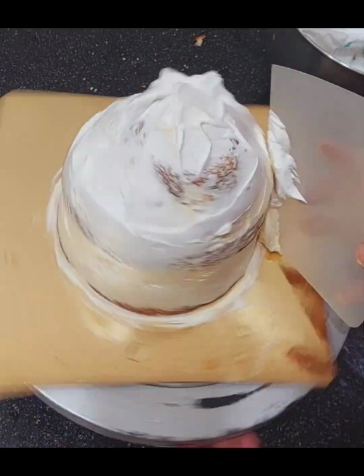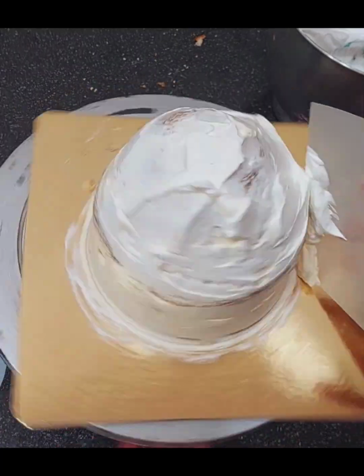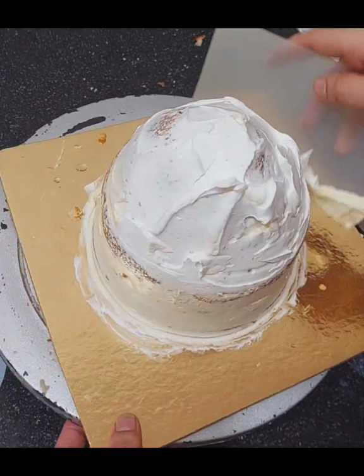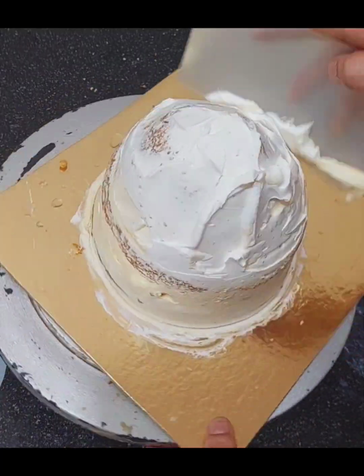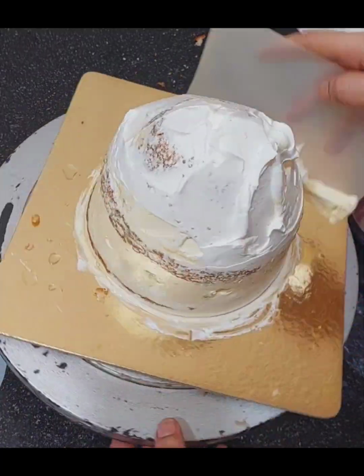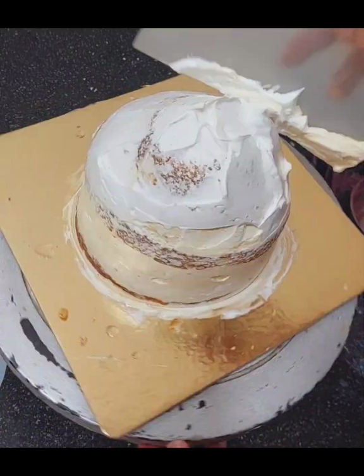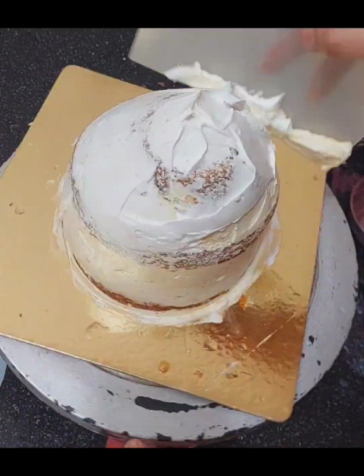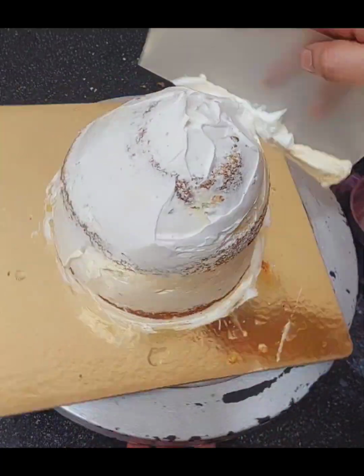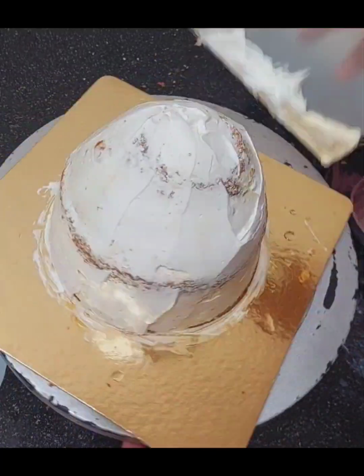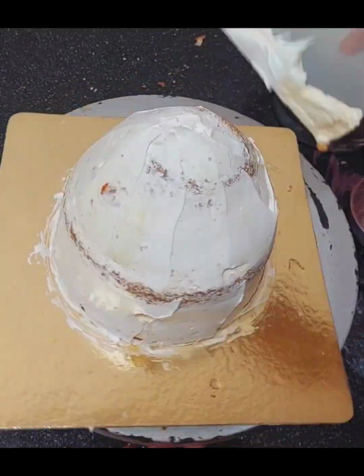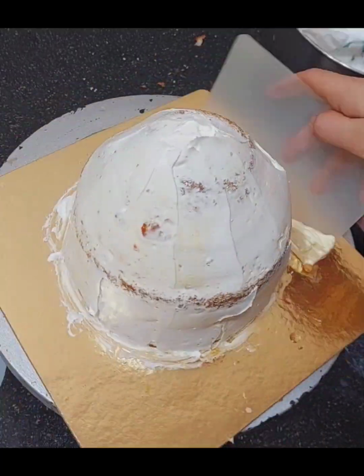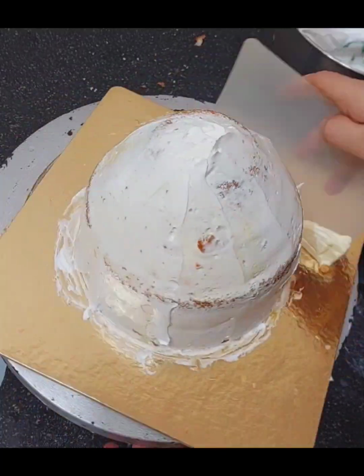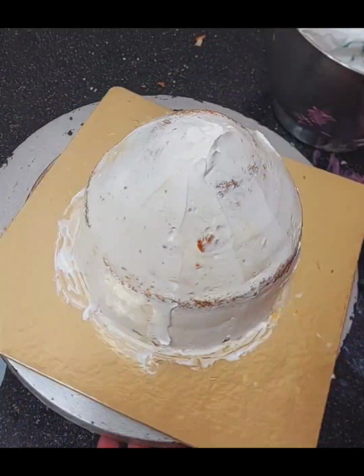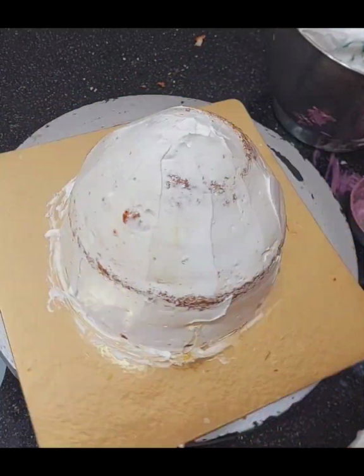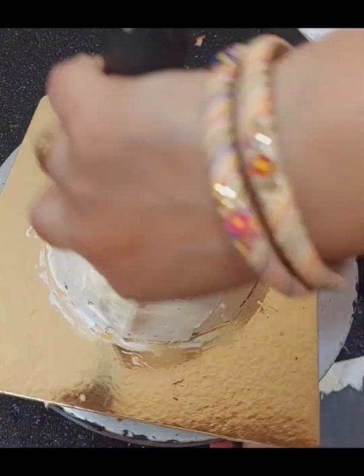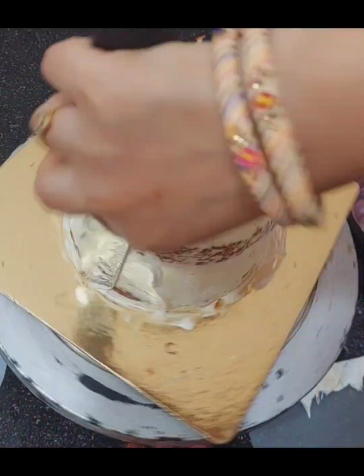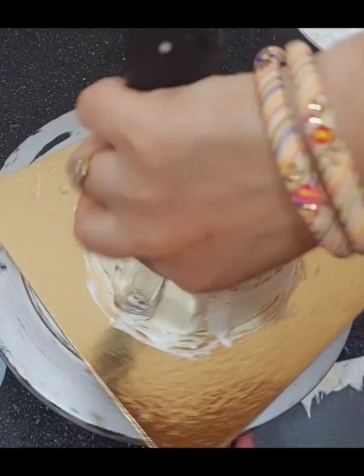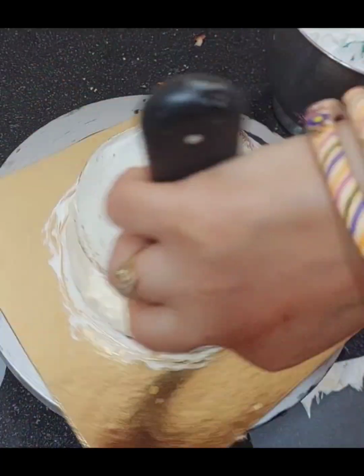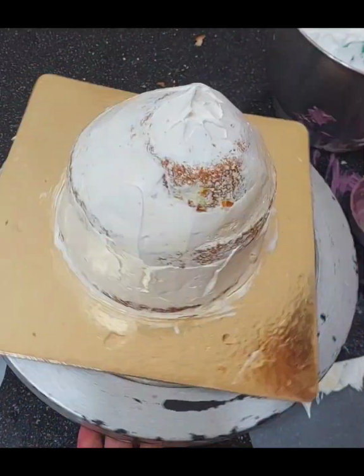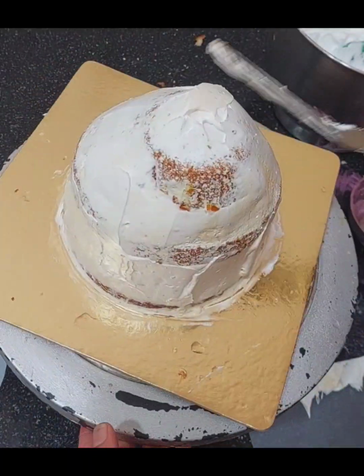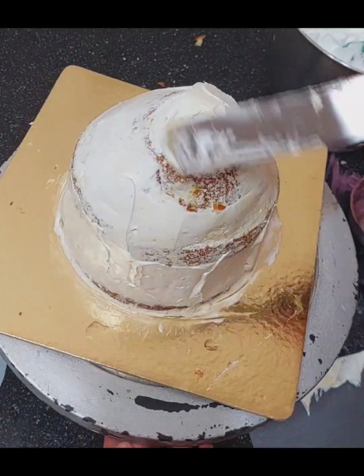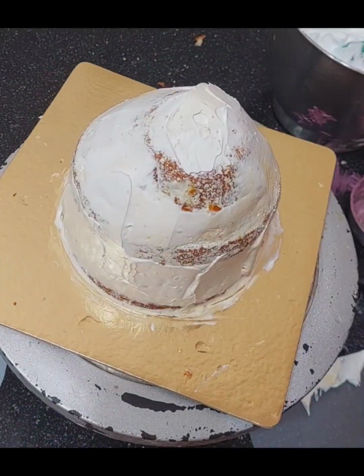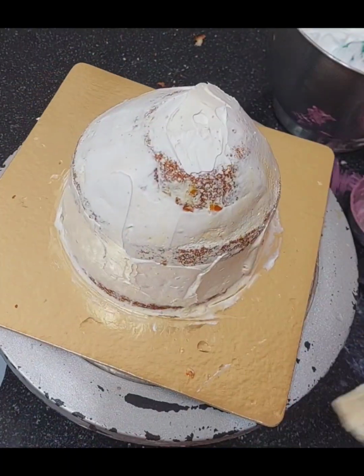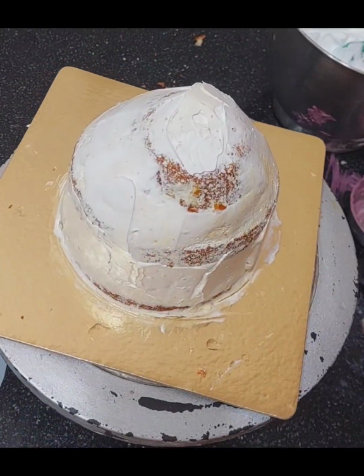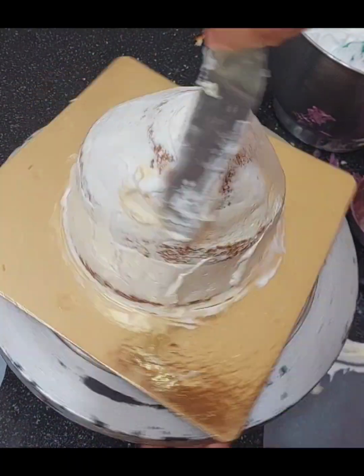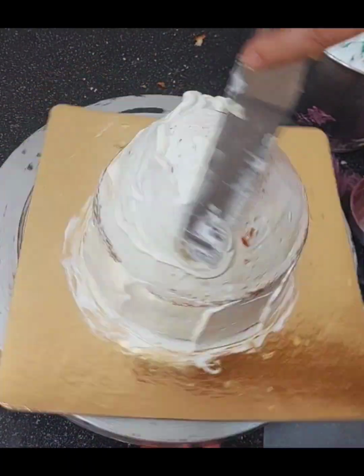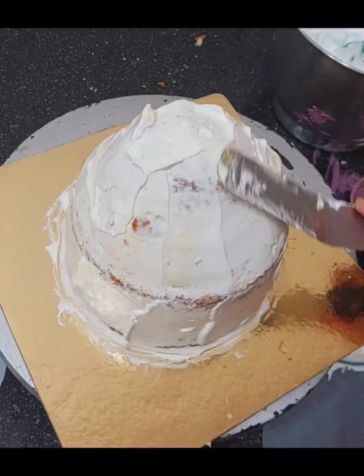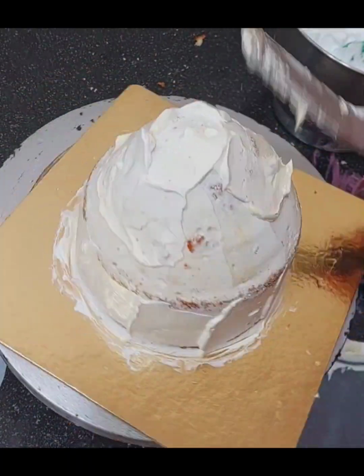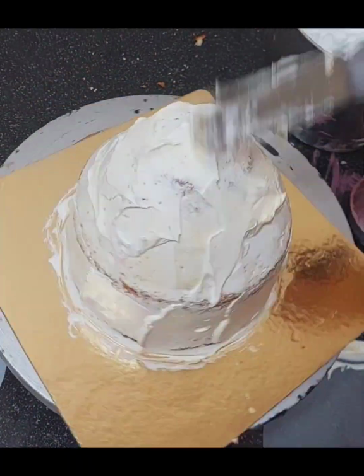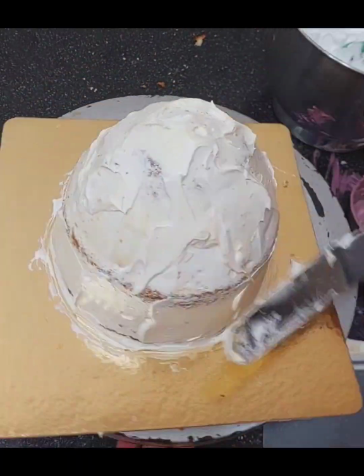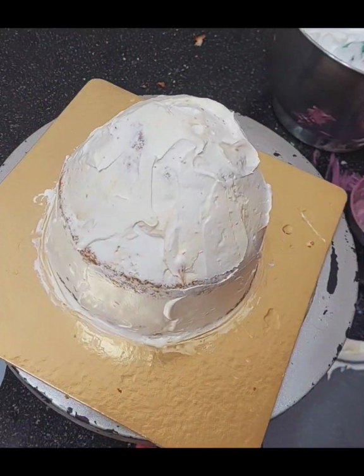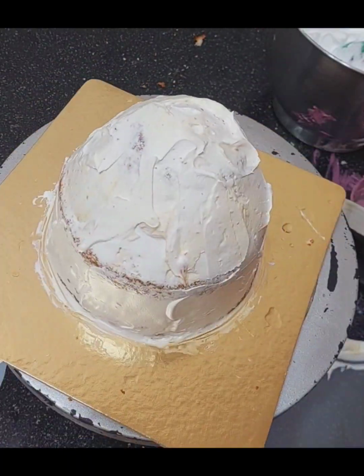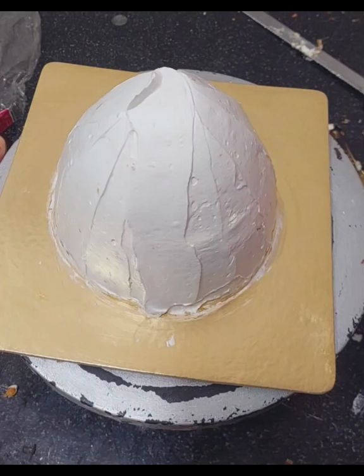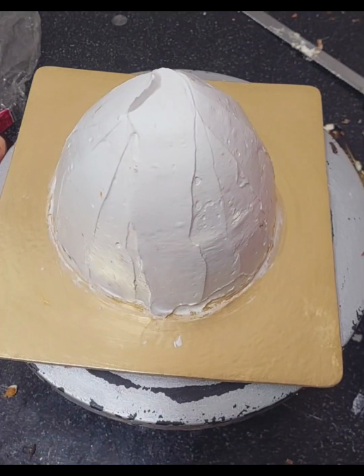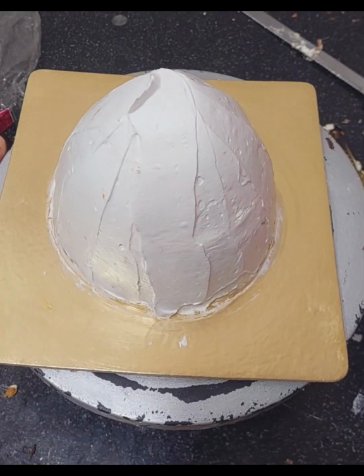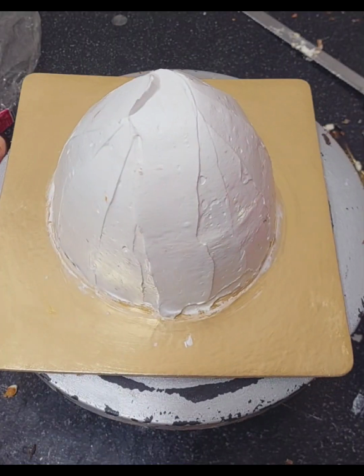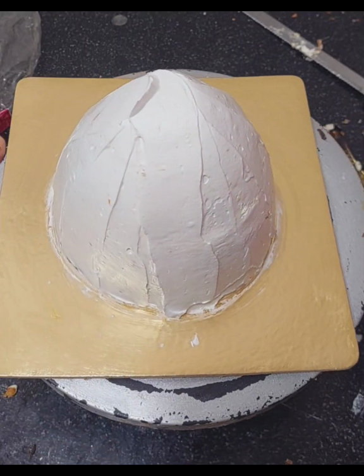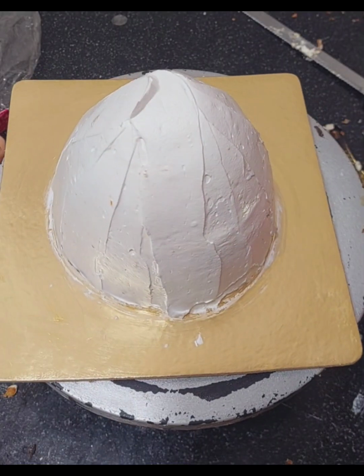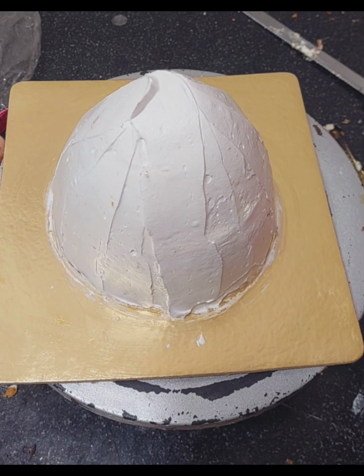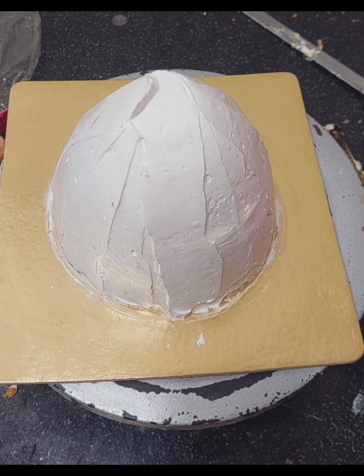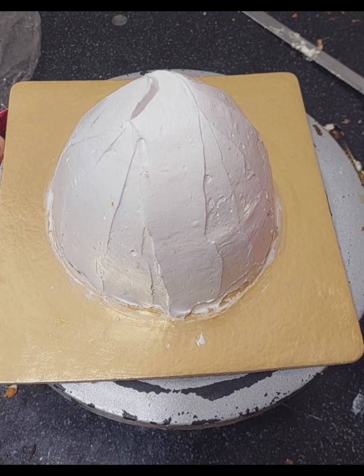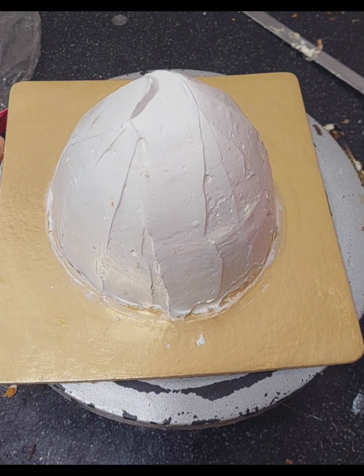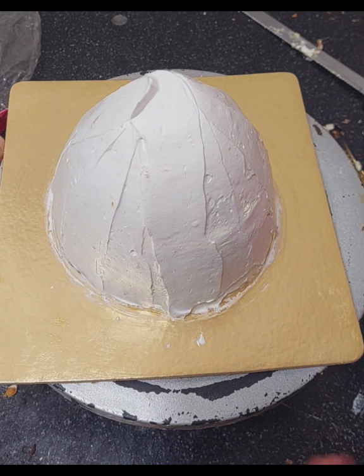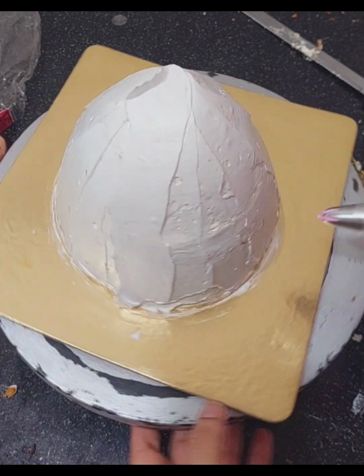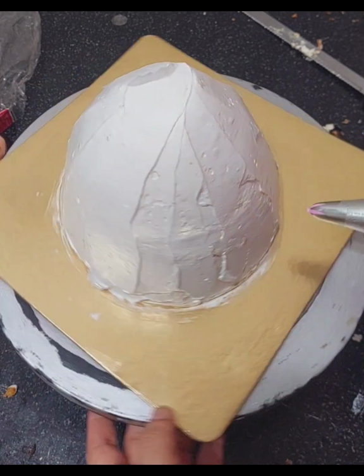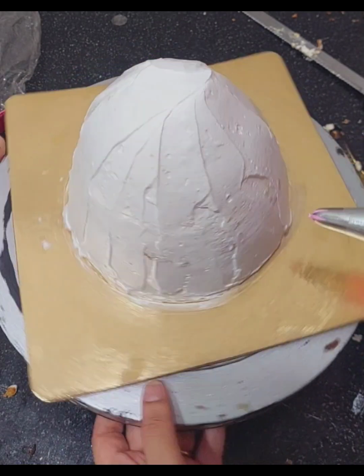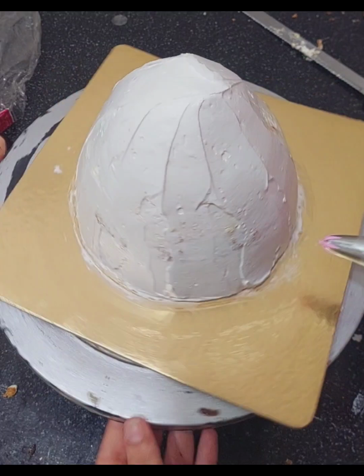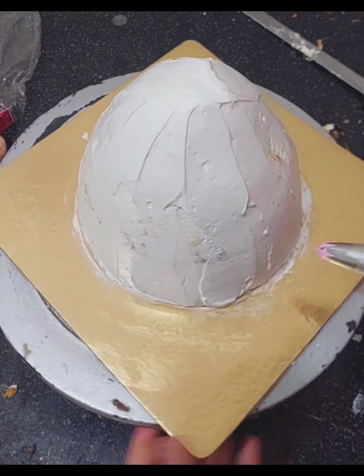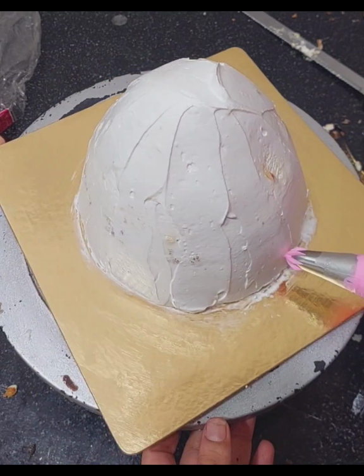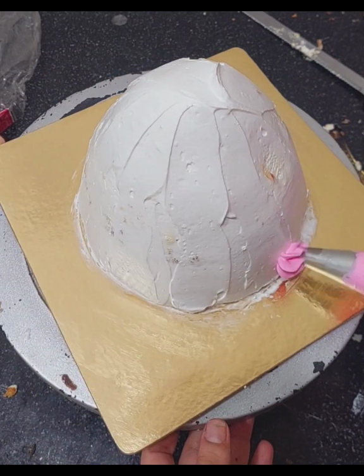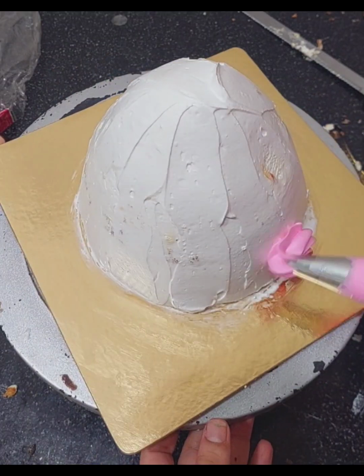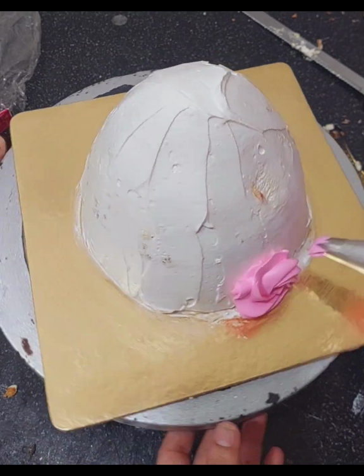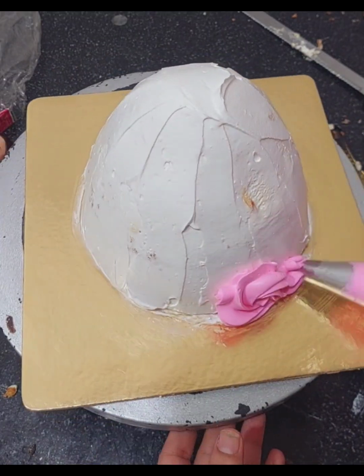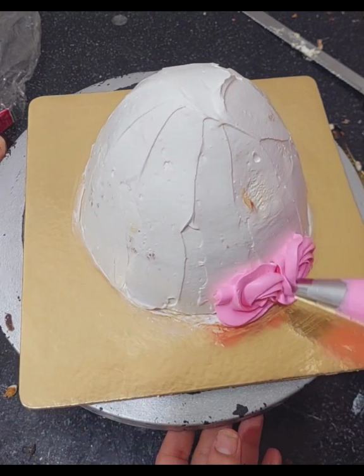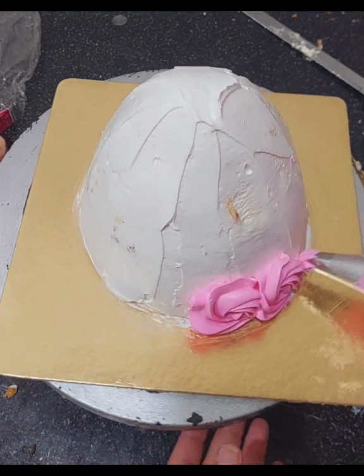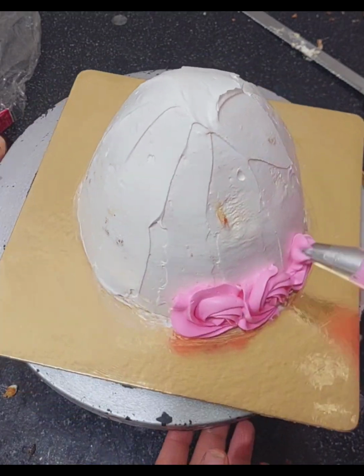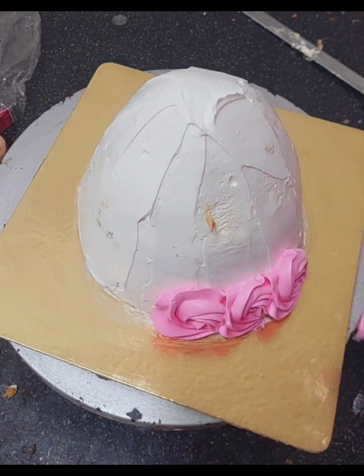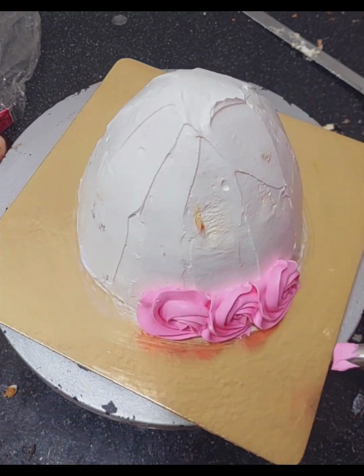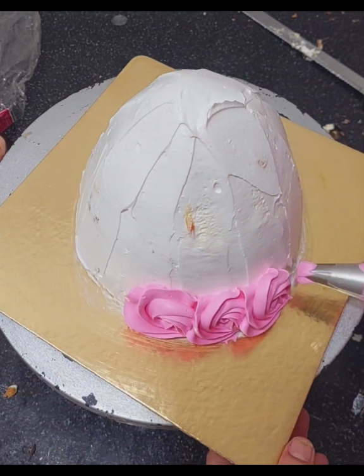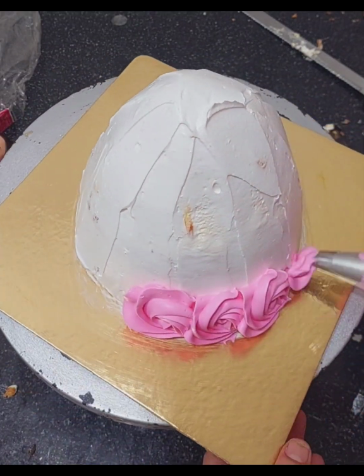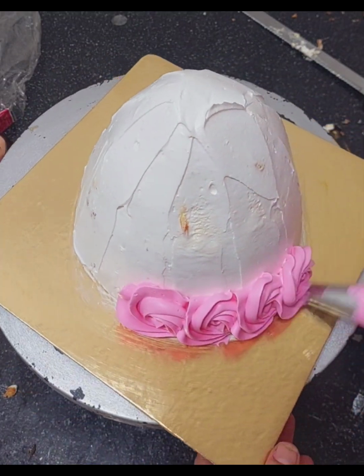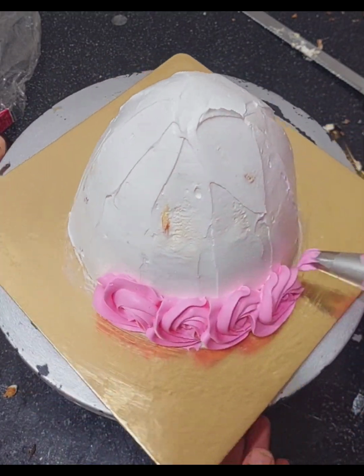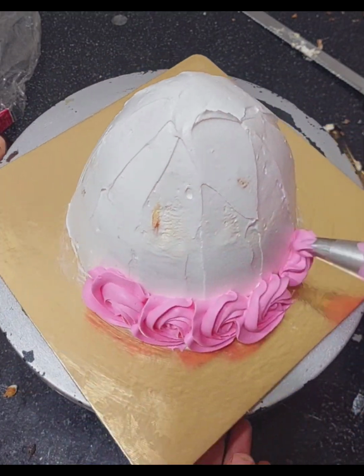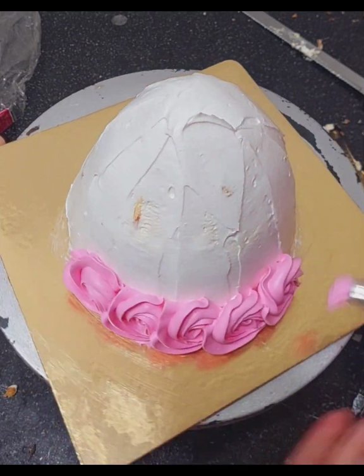I used plastic smoothing to give it a nice shape, then kept it and set it in the fridge. After that, I started working on the design the client wanted.